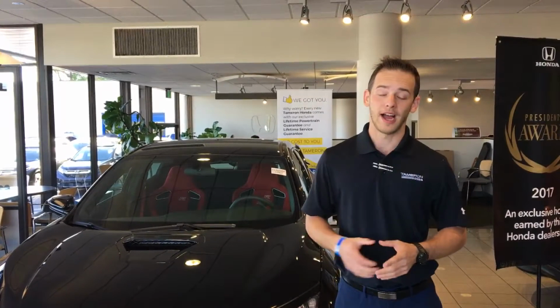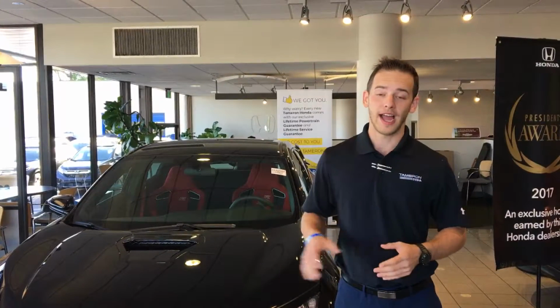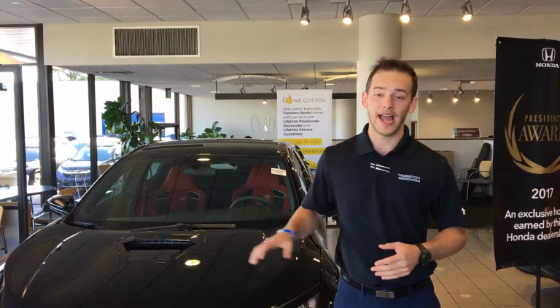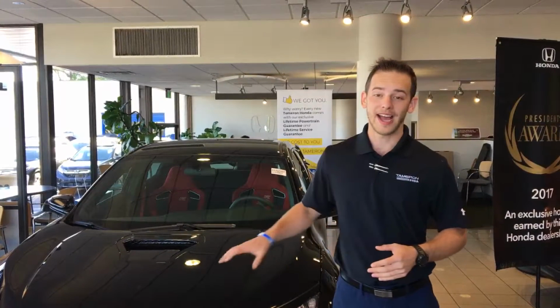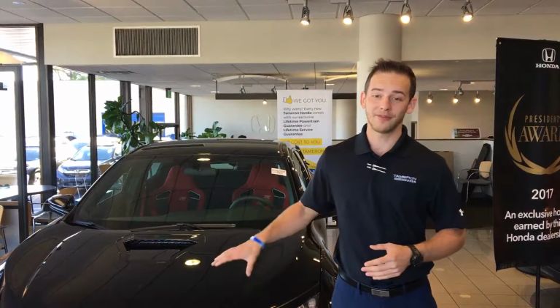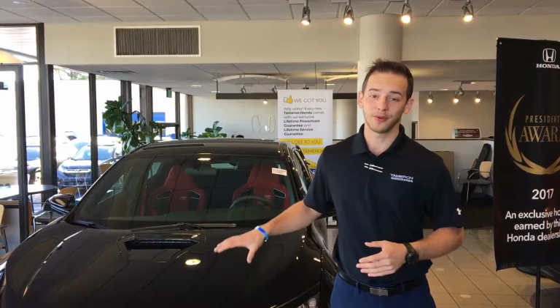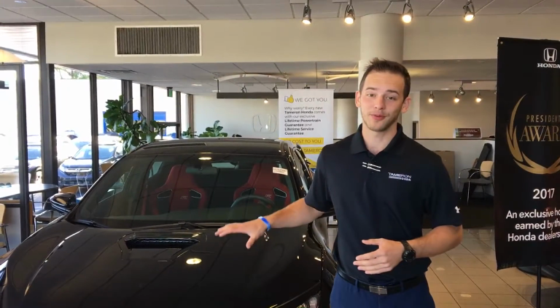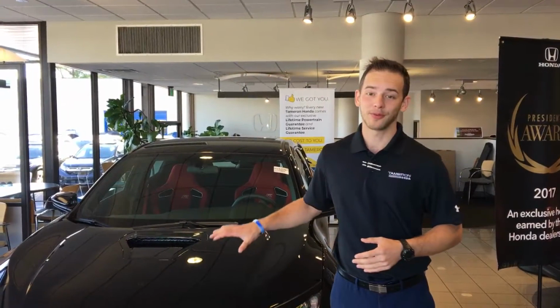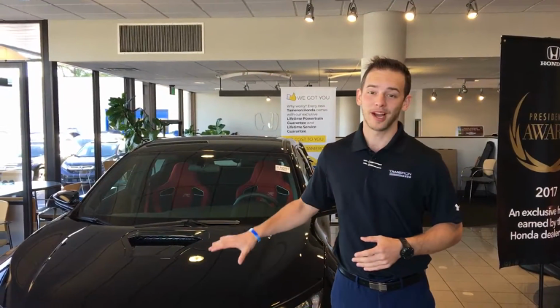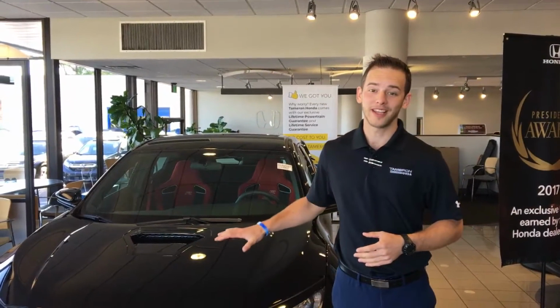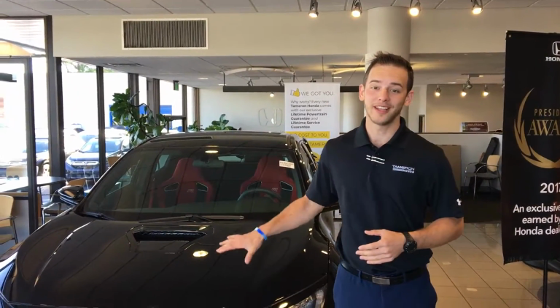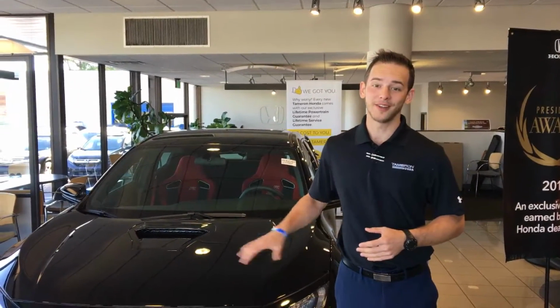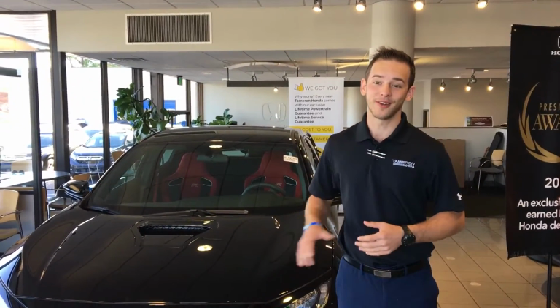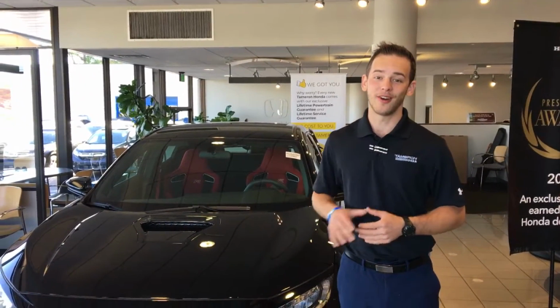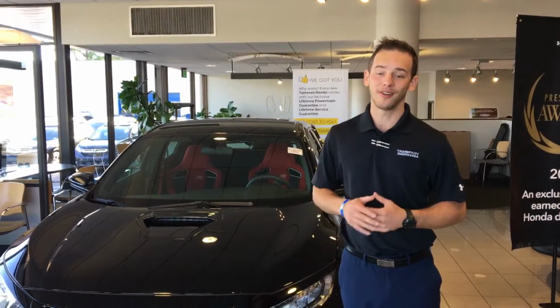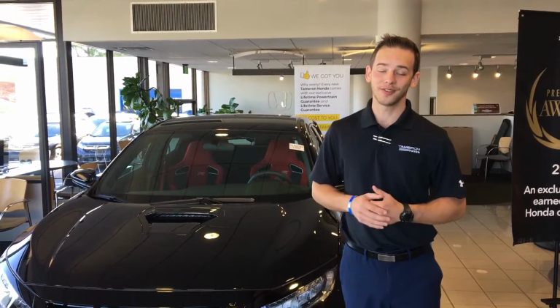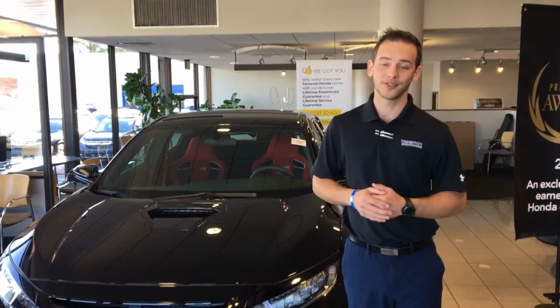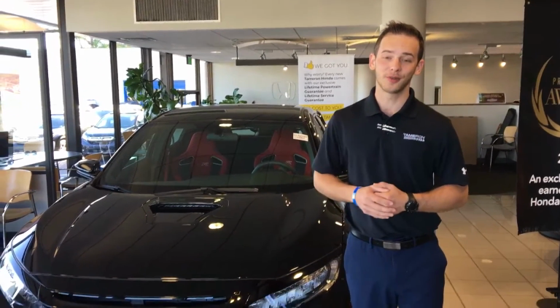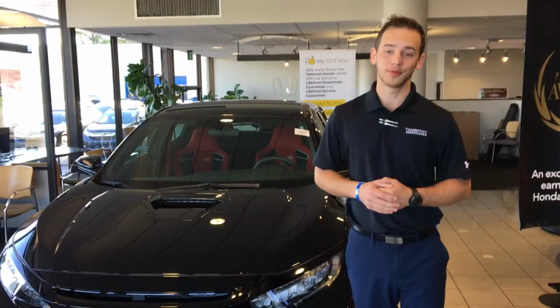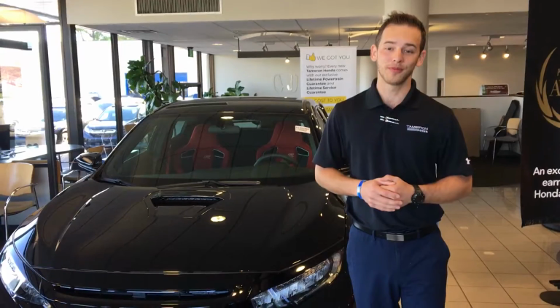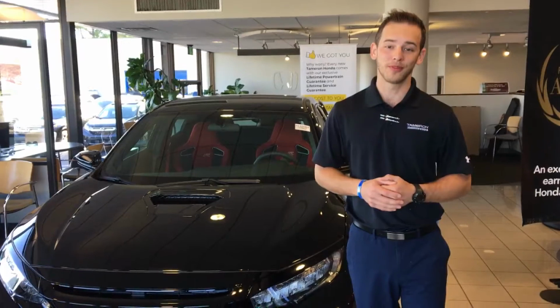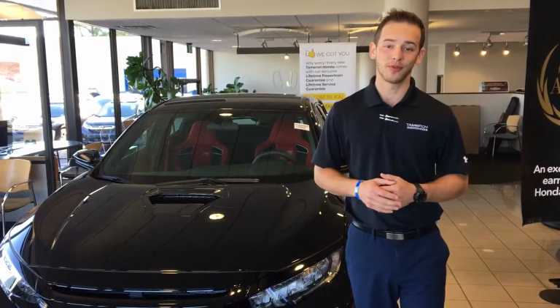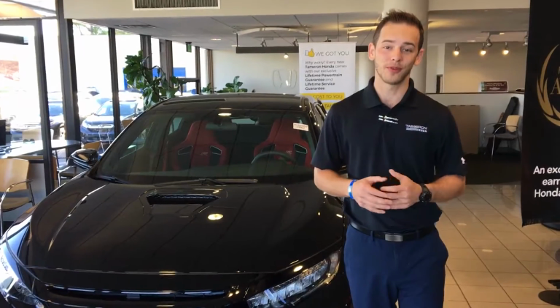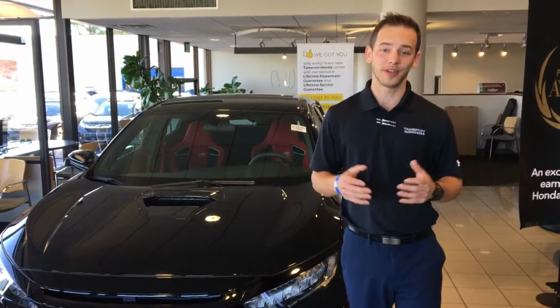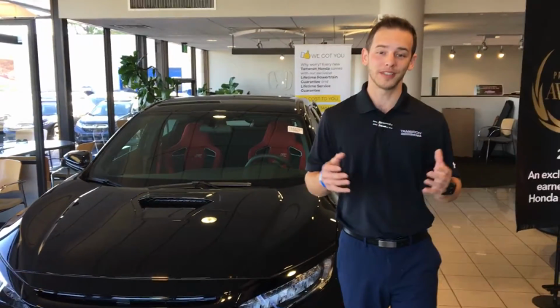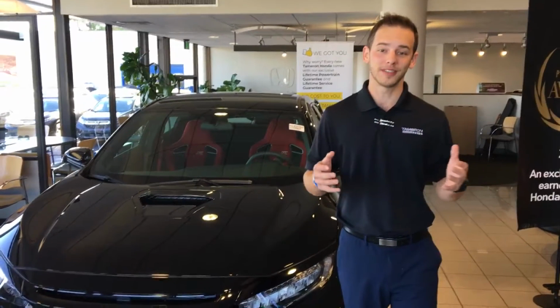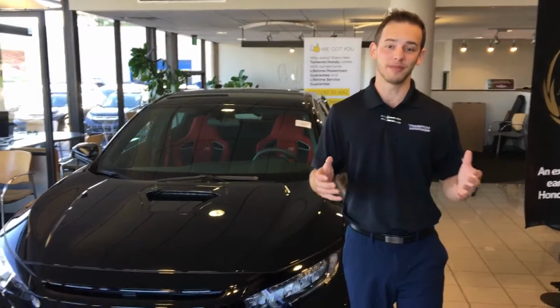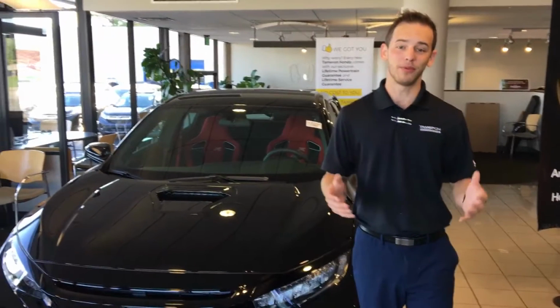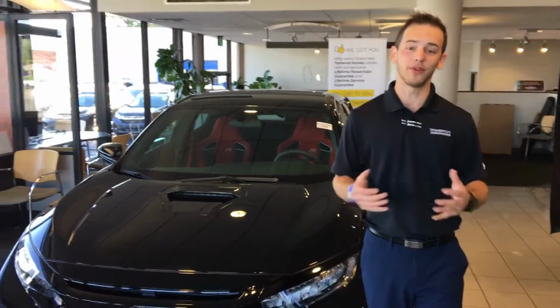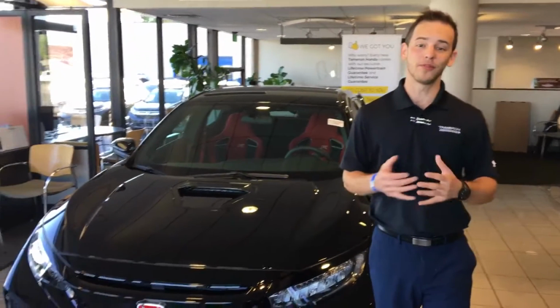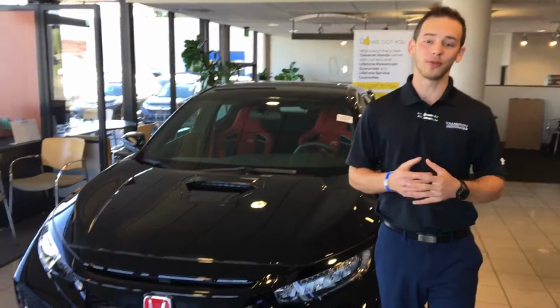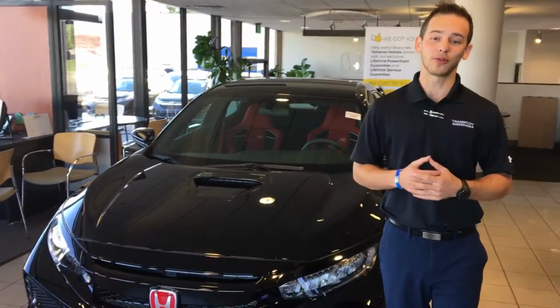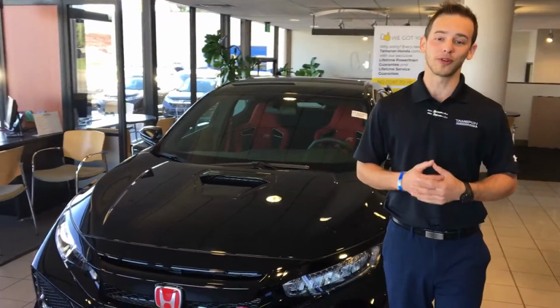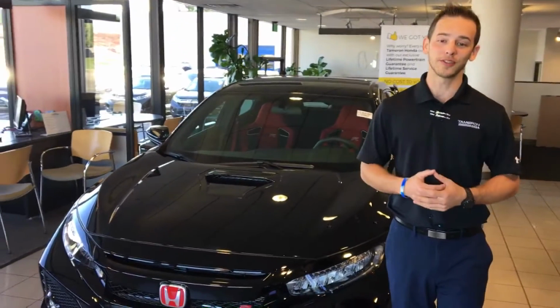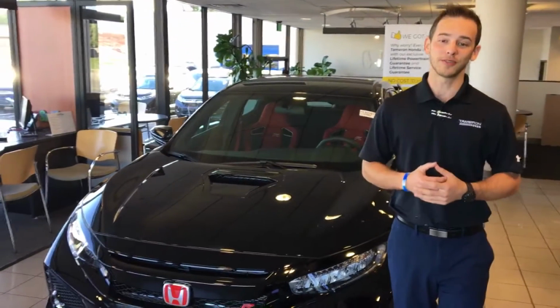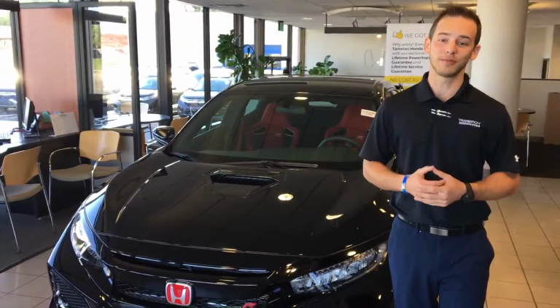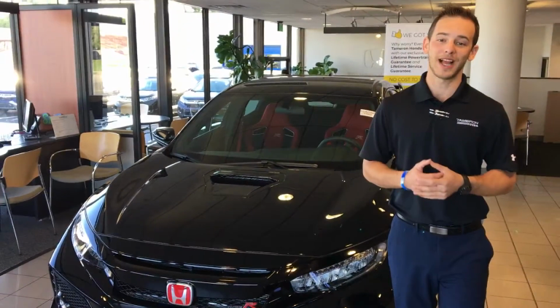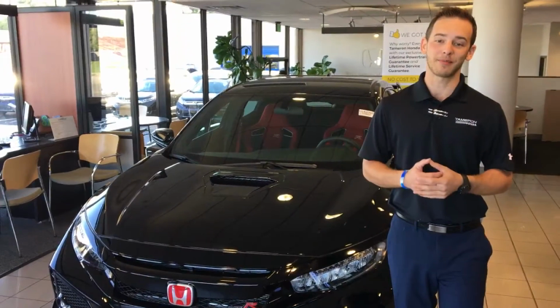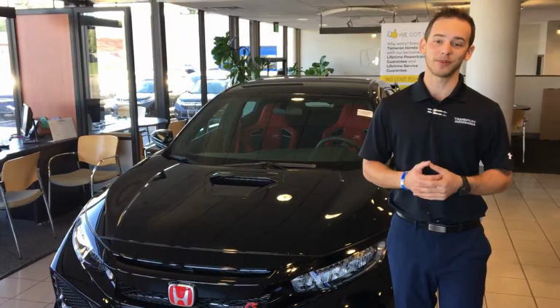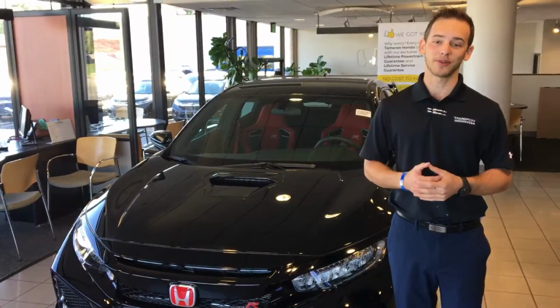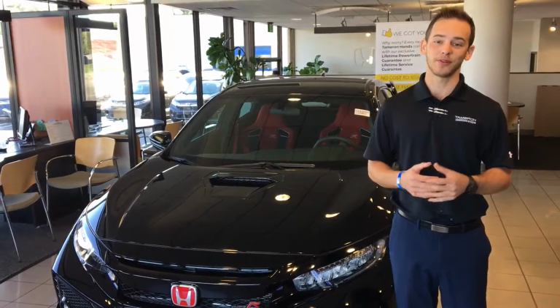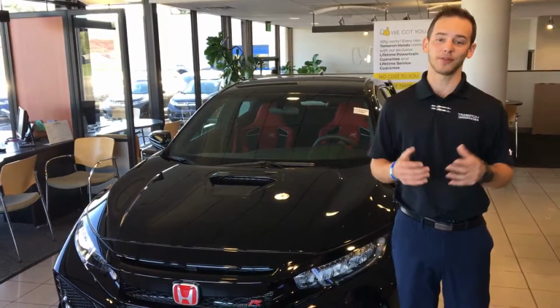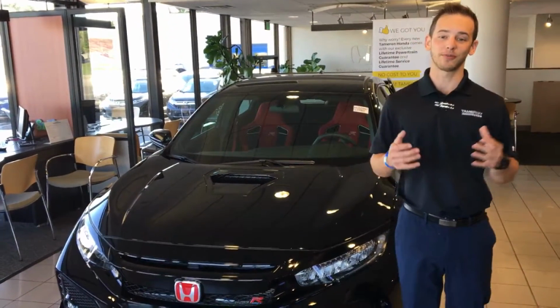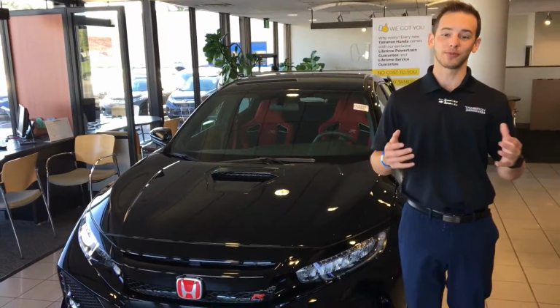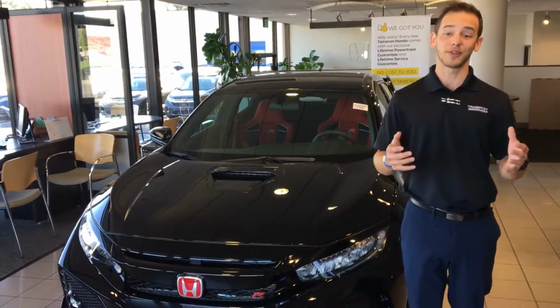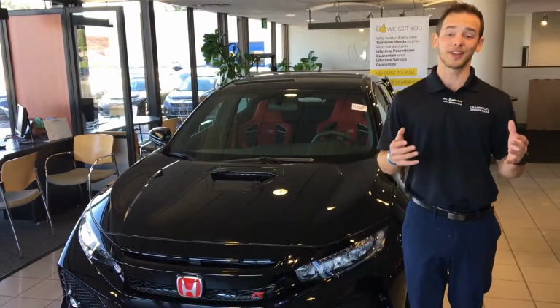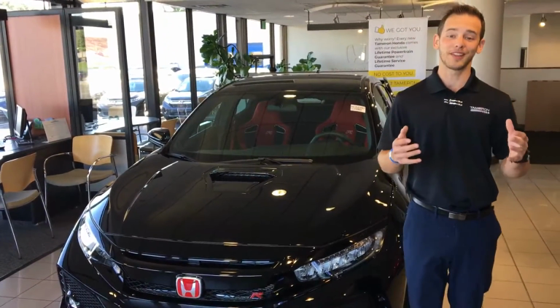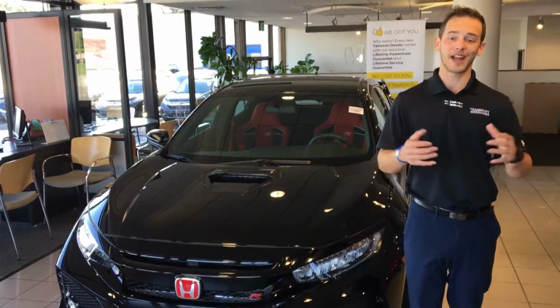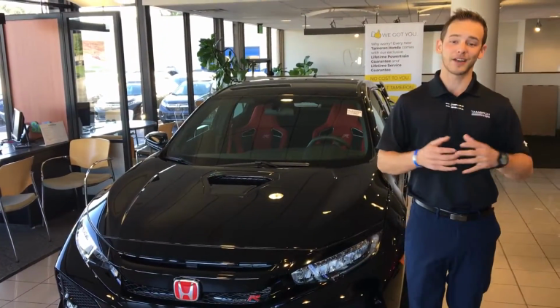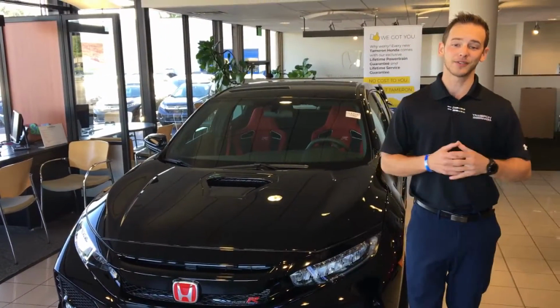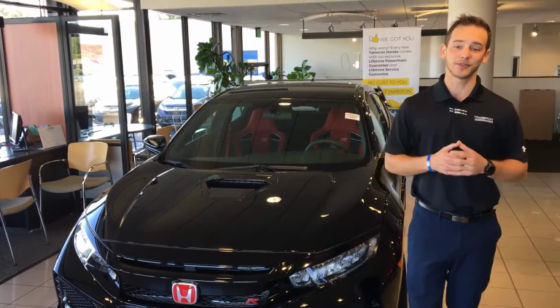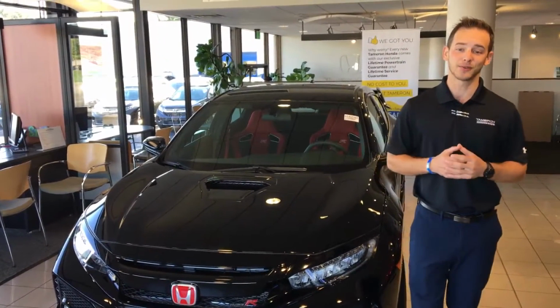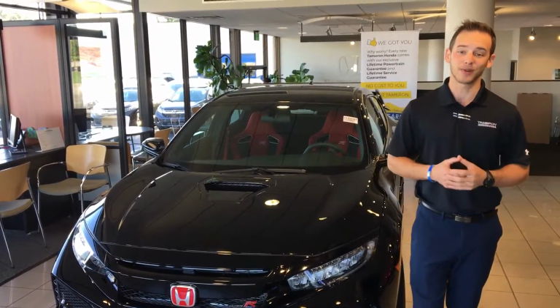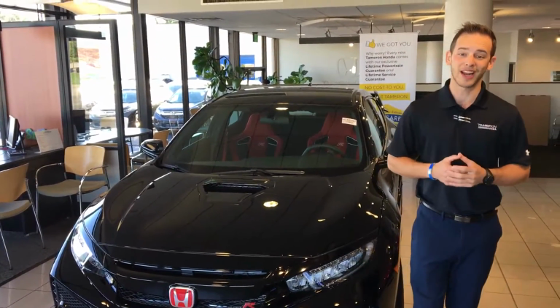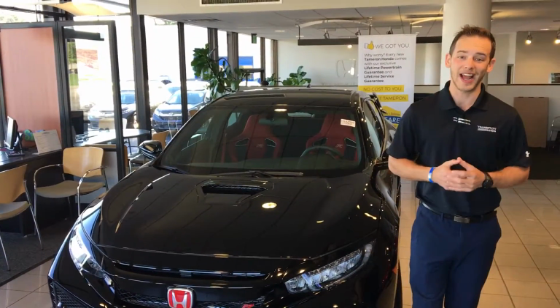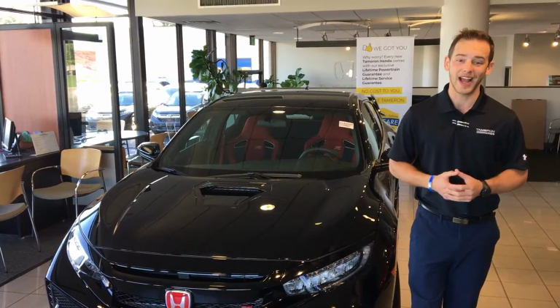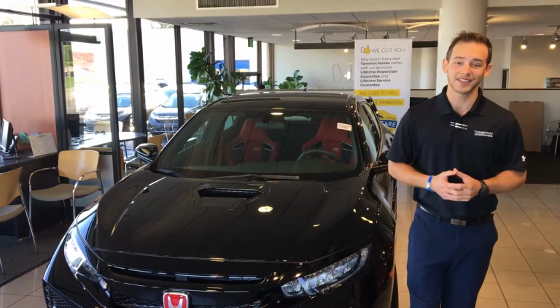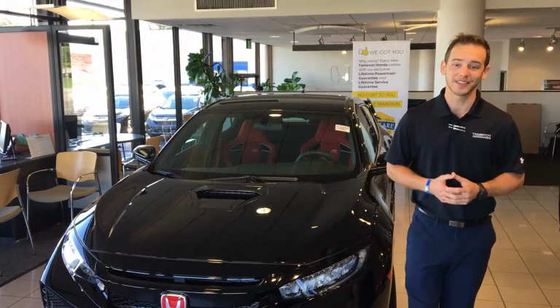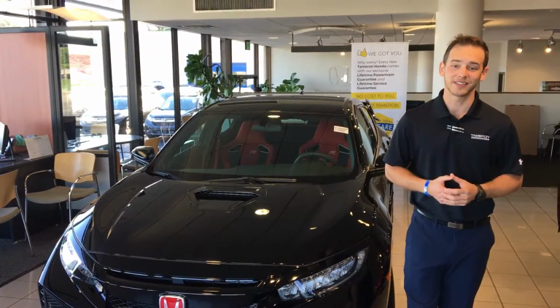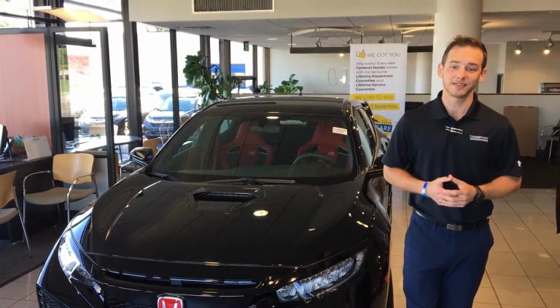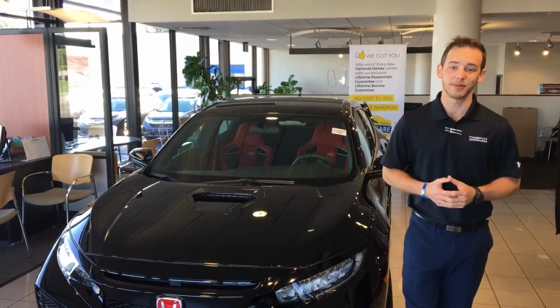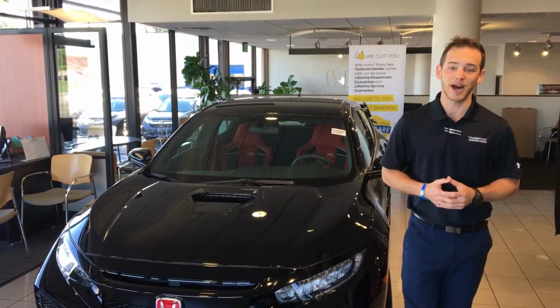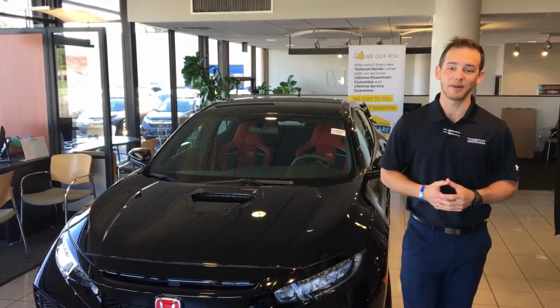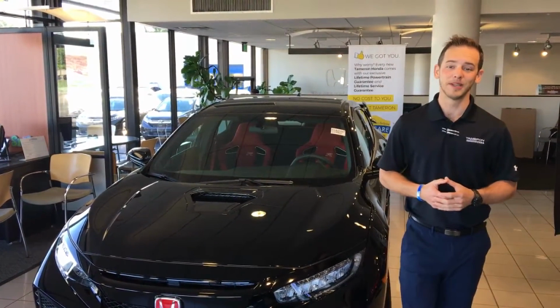I have one right here on the showroom floor. It's in a beautiful crystal black pearl that really allows those red accents to pop.